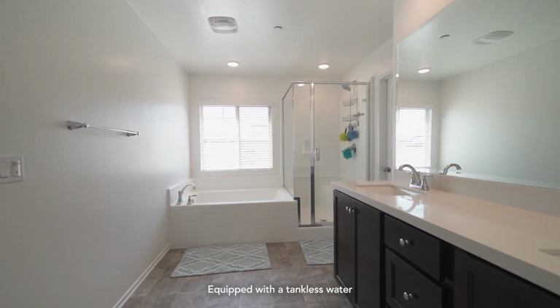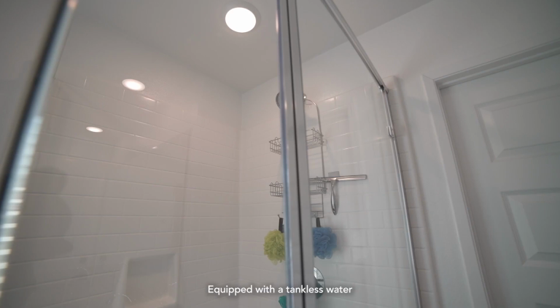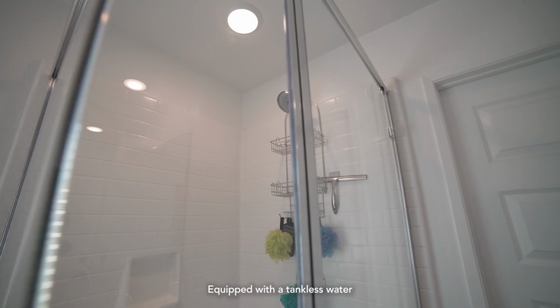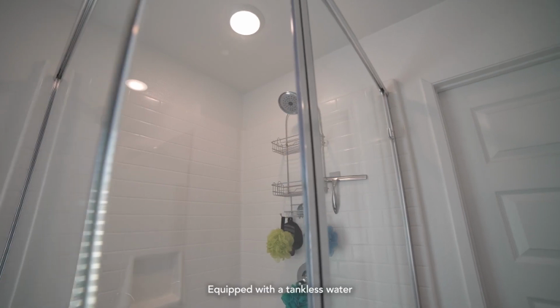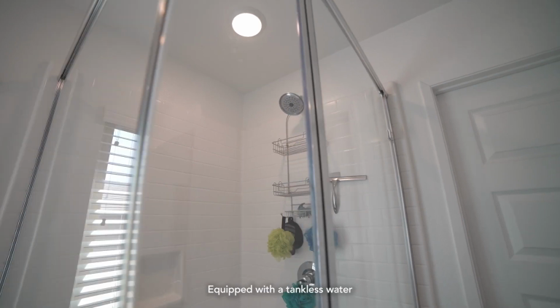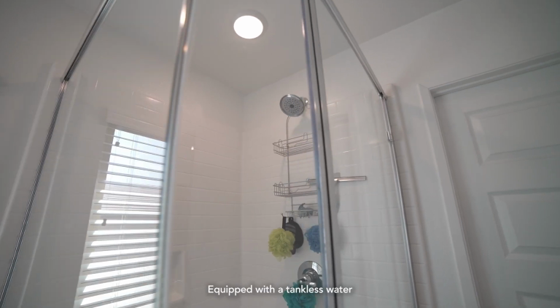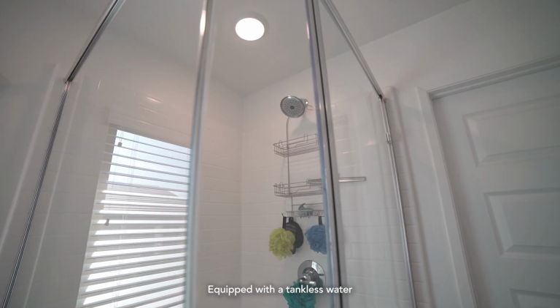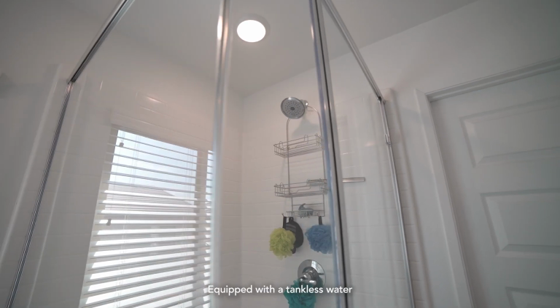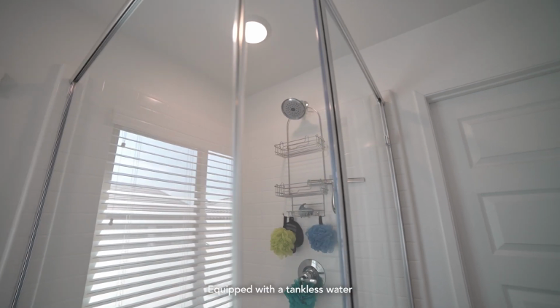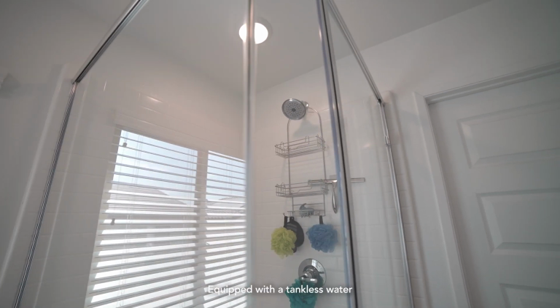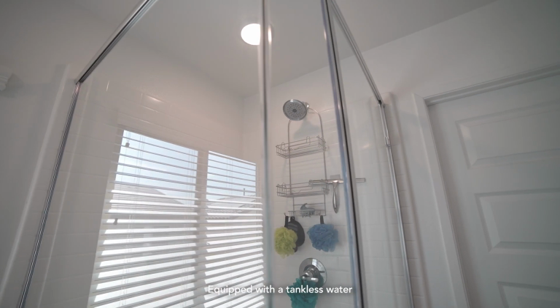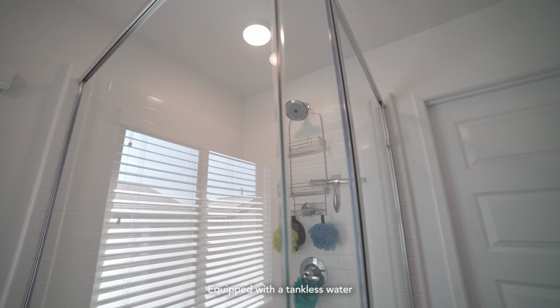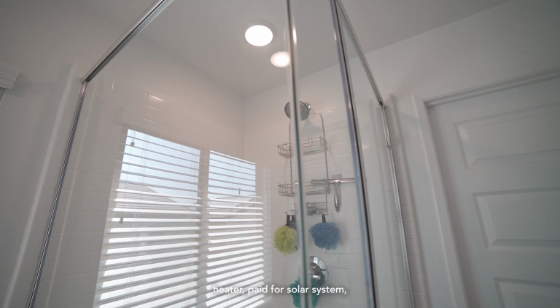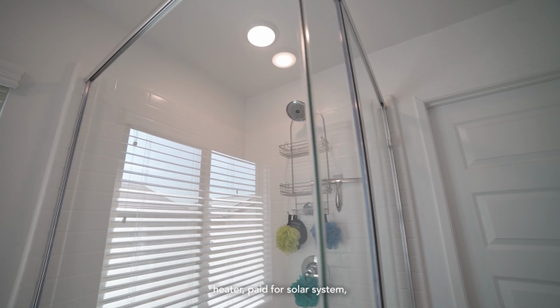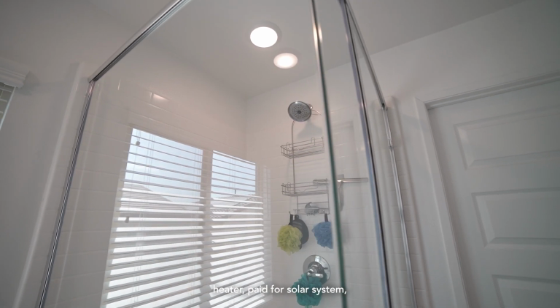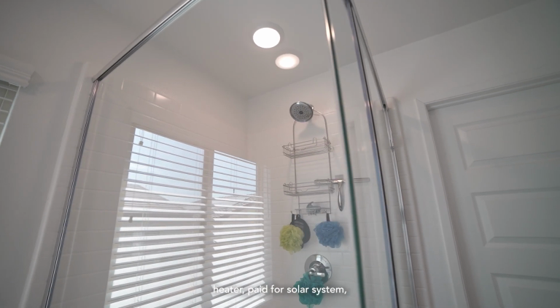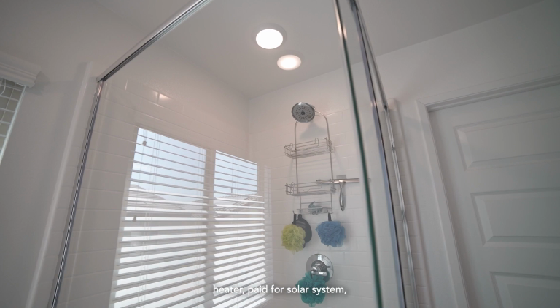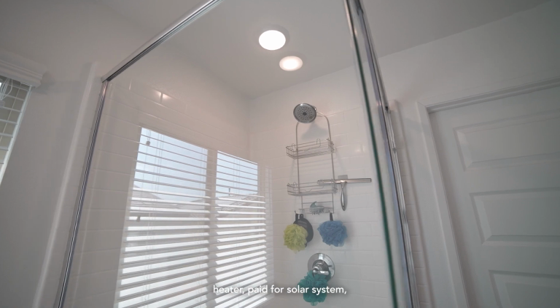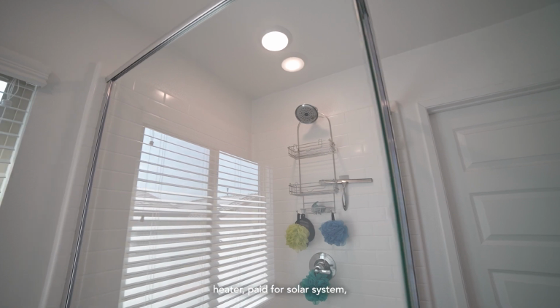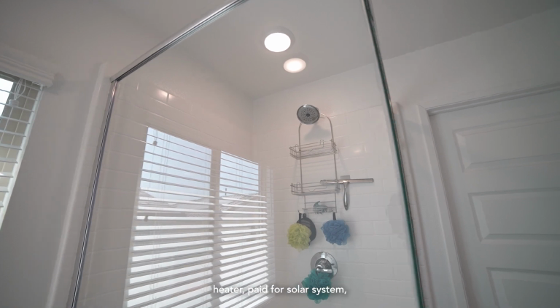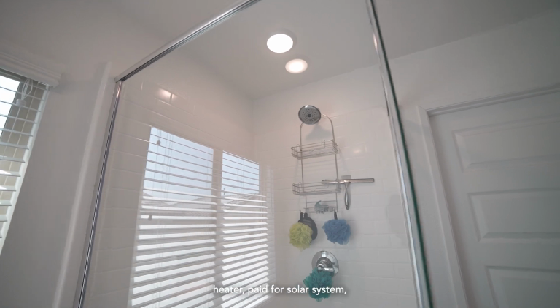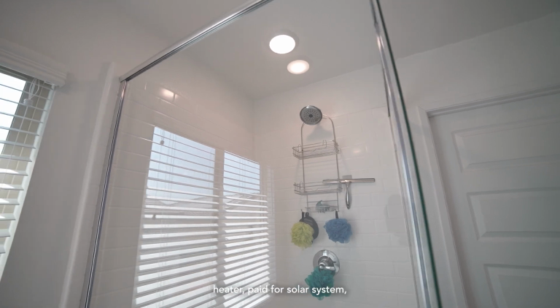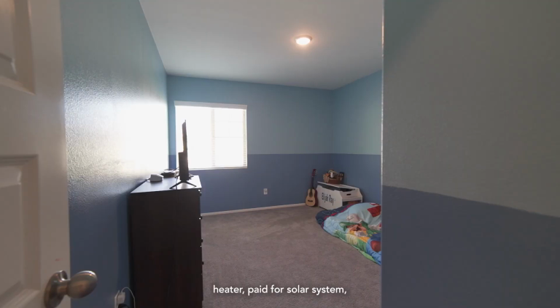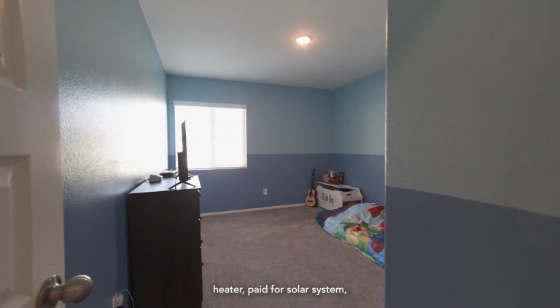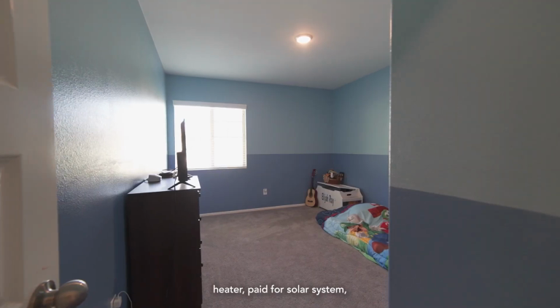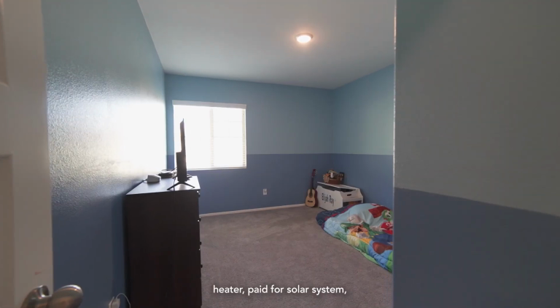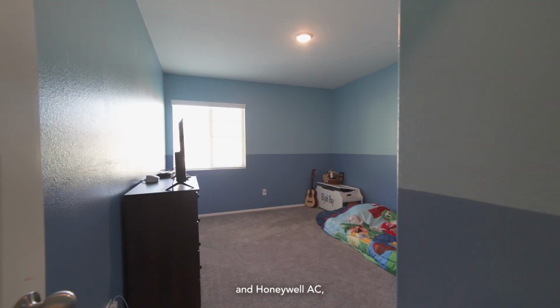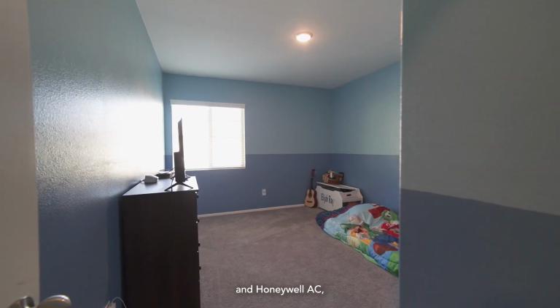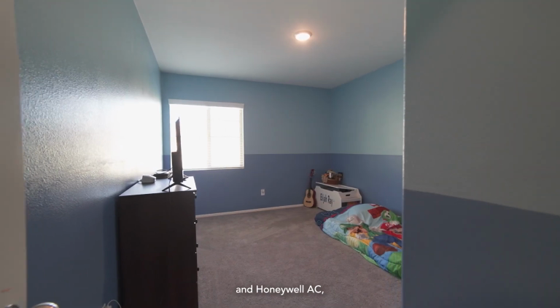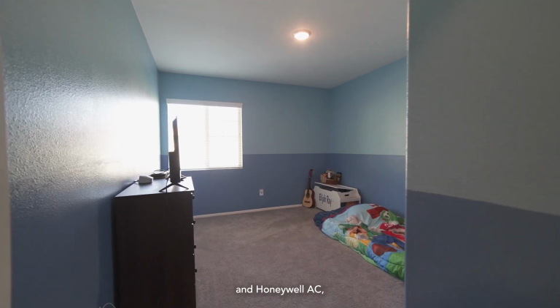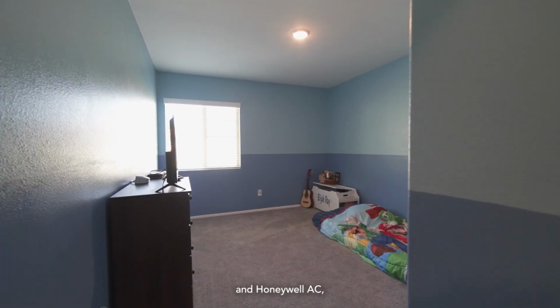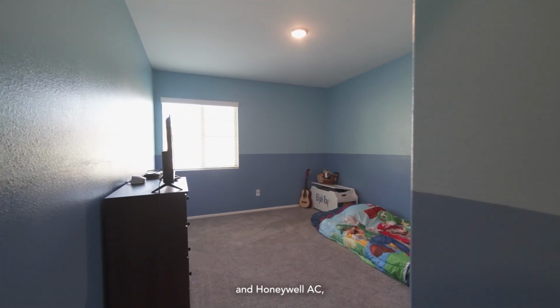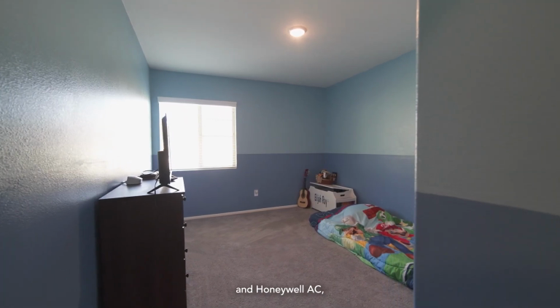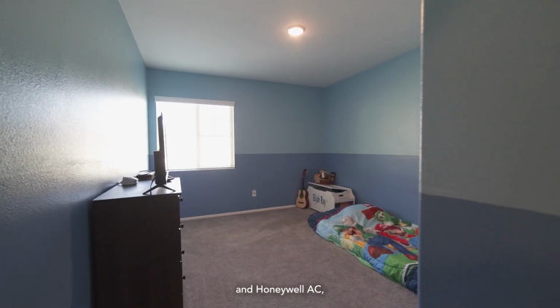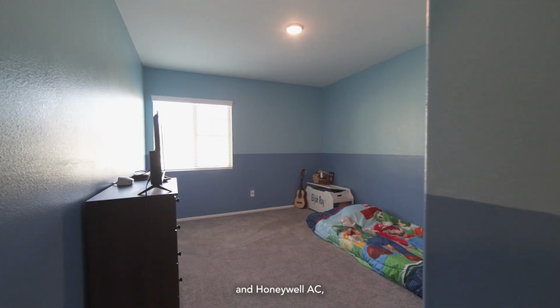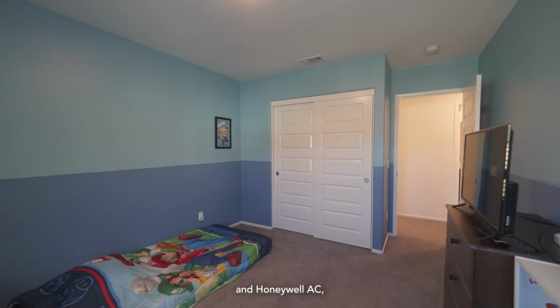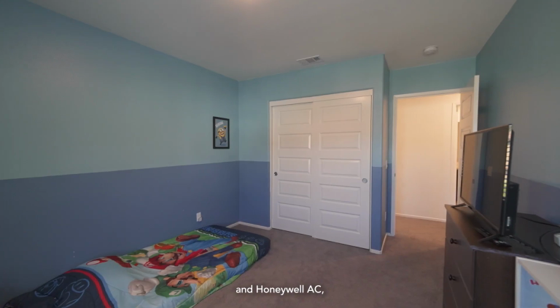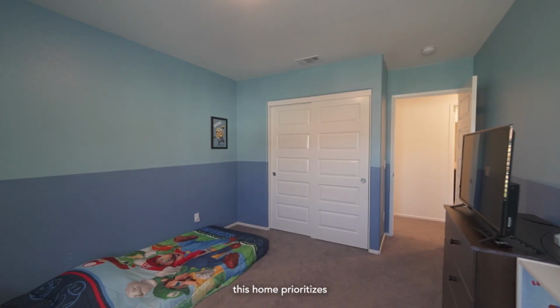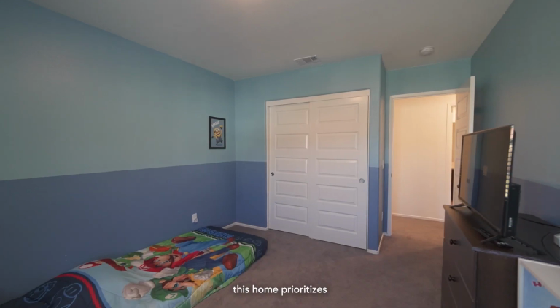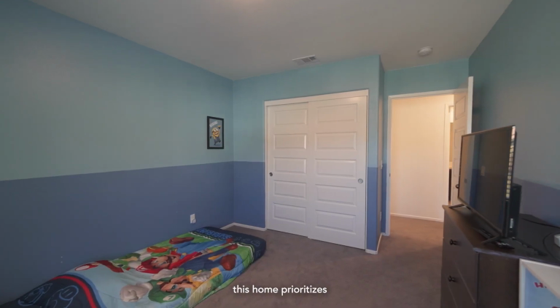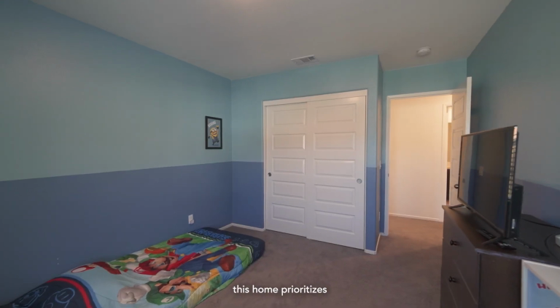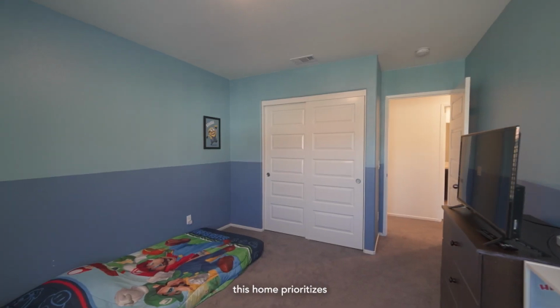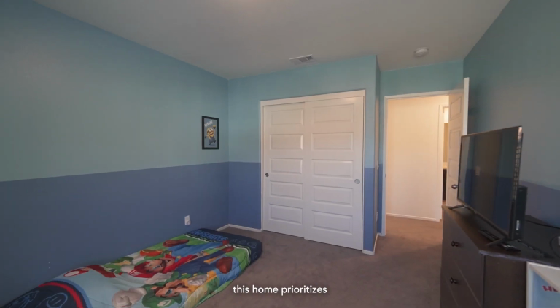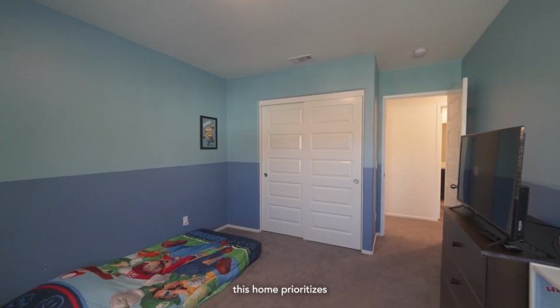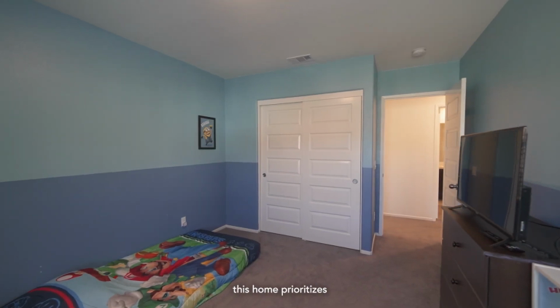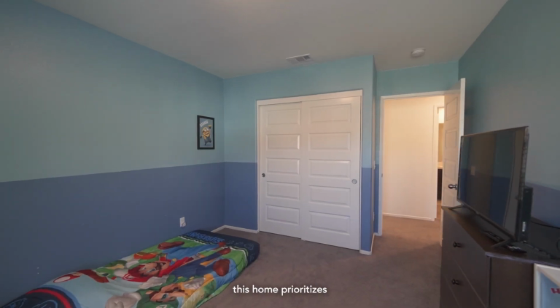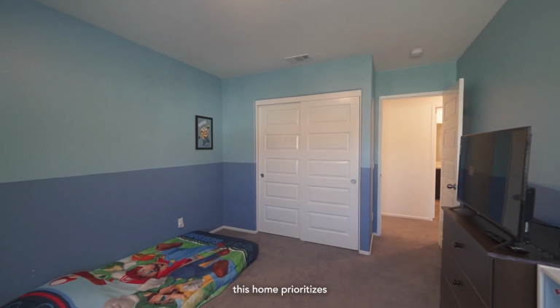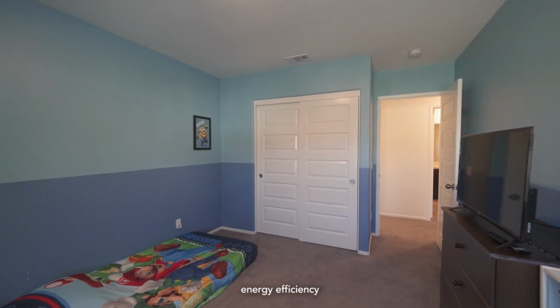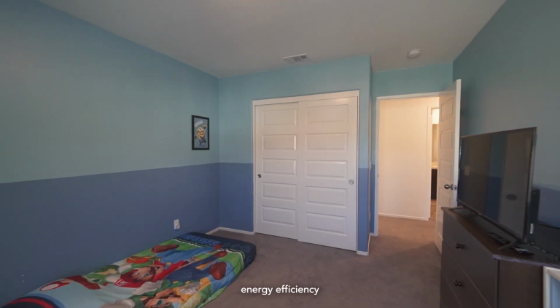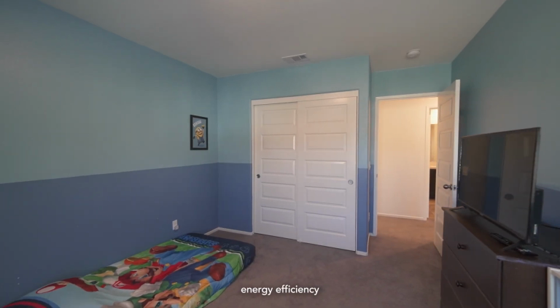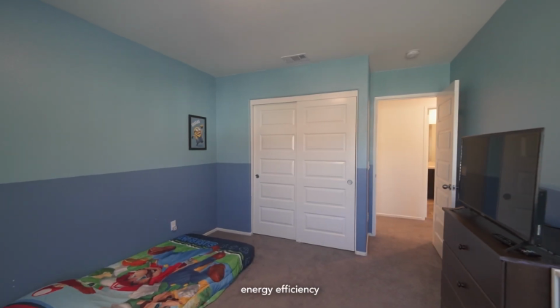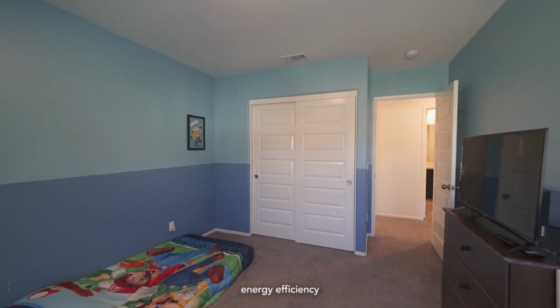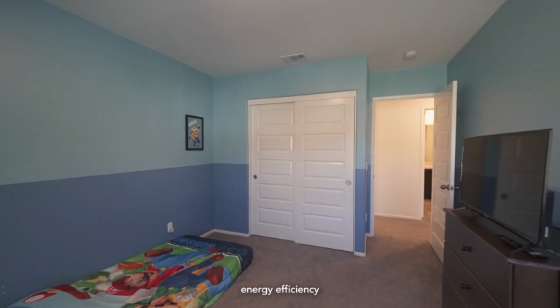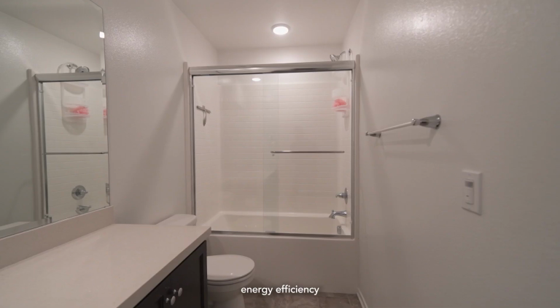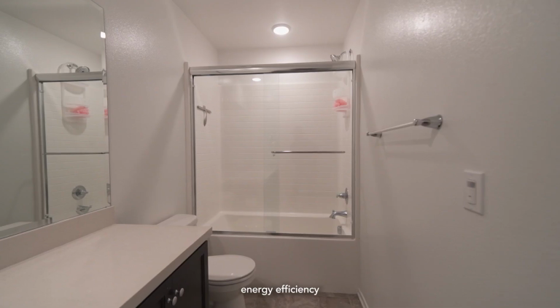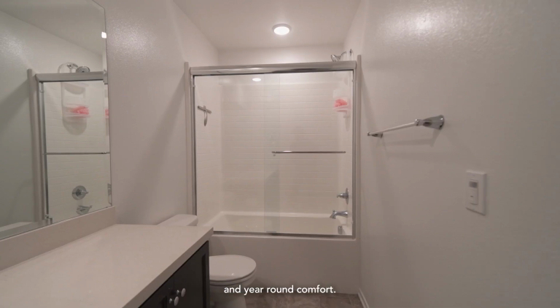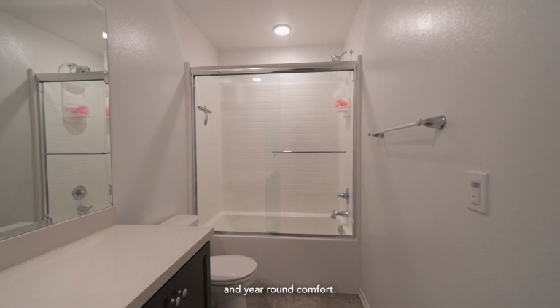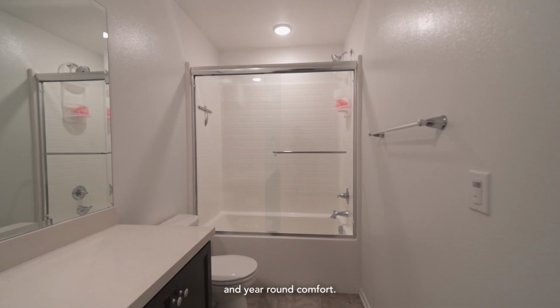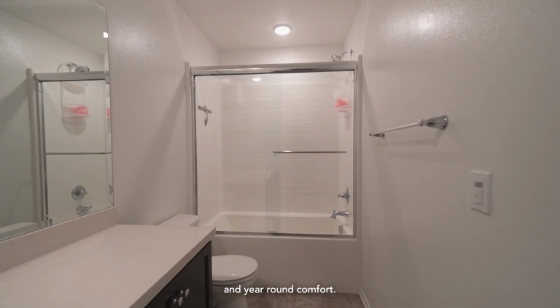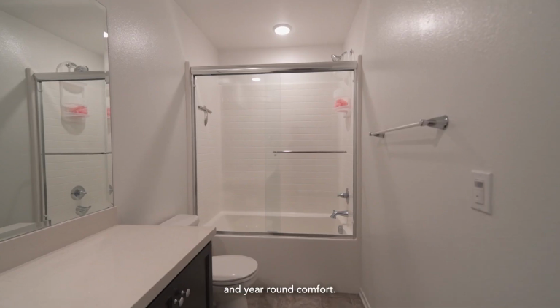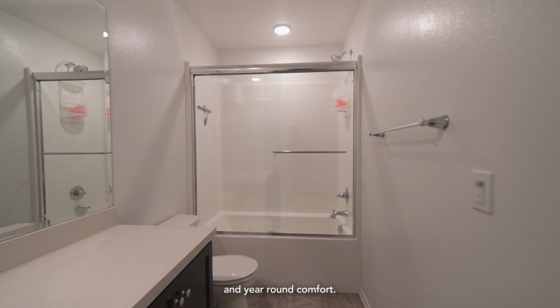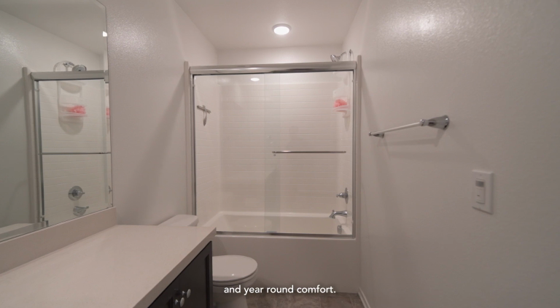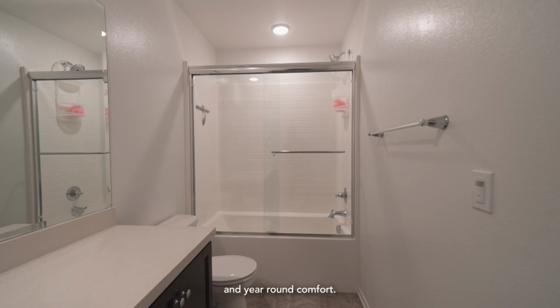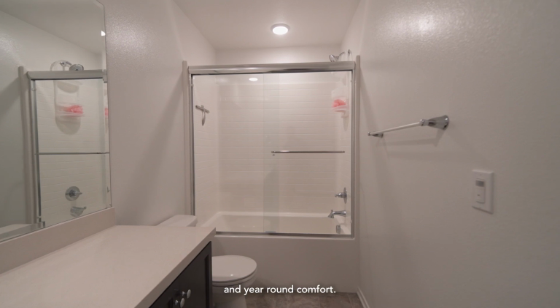Equipped with a tankless water heater, paid-for solar system, and Honeywell AC, this home prioritizes energy efficiency and year-round comfort.